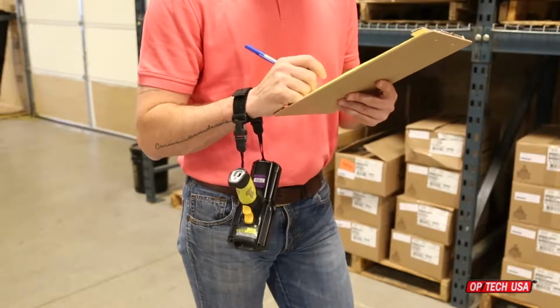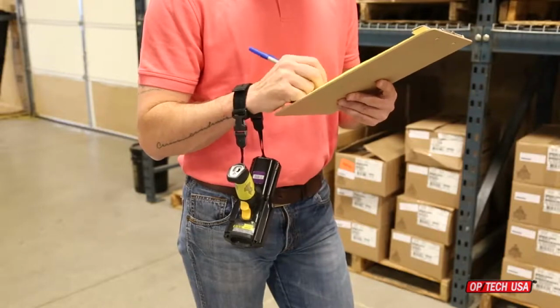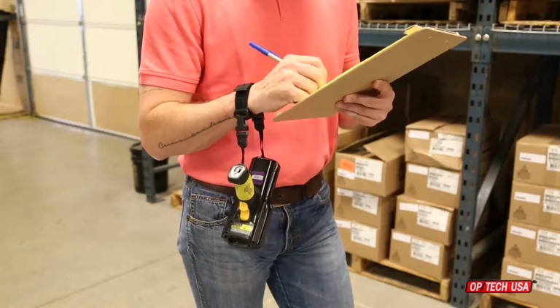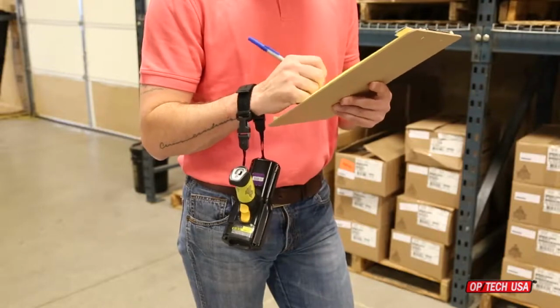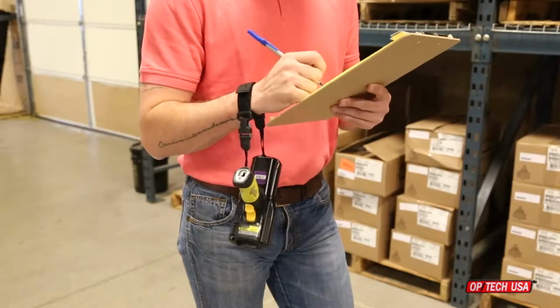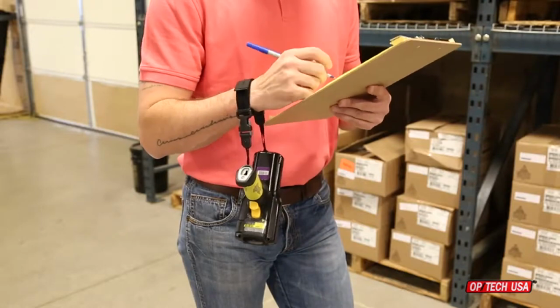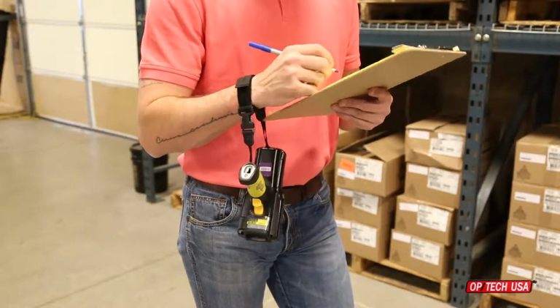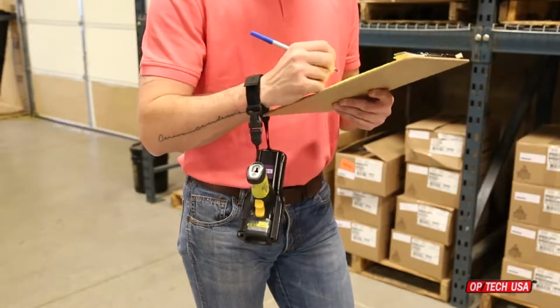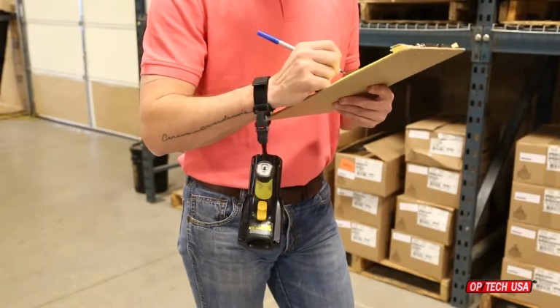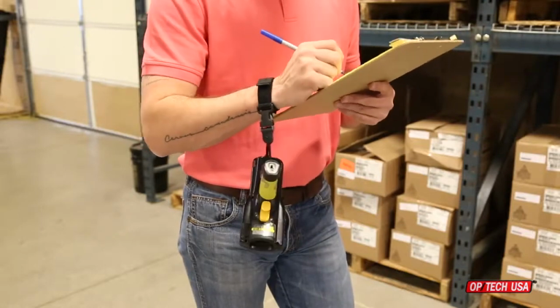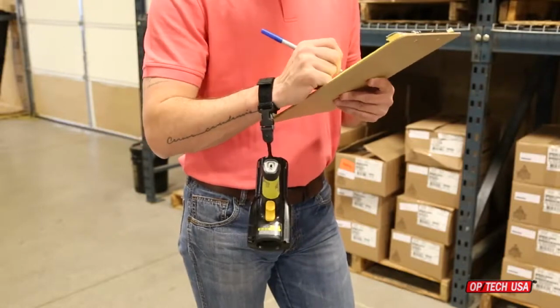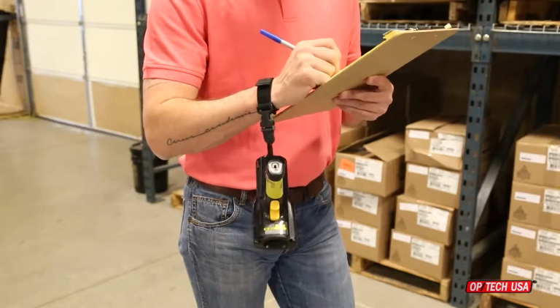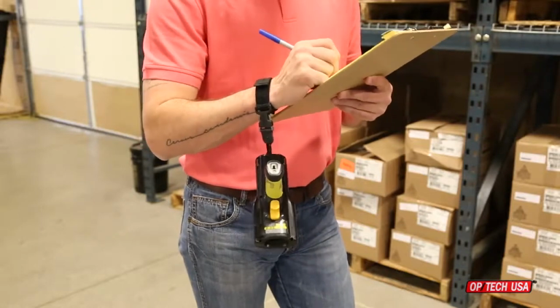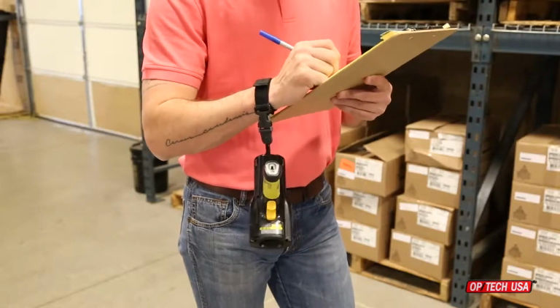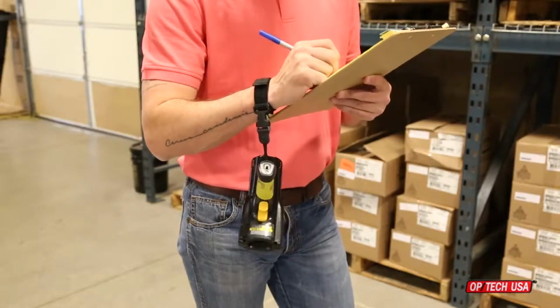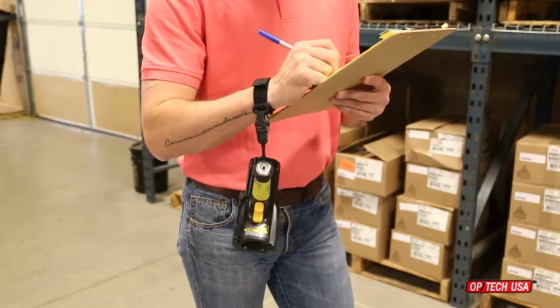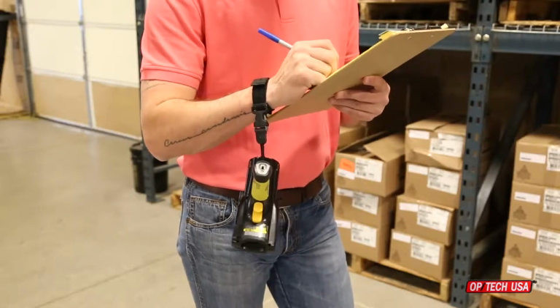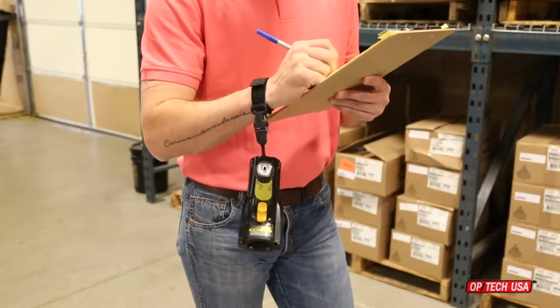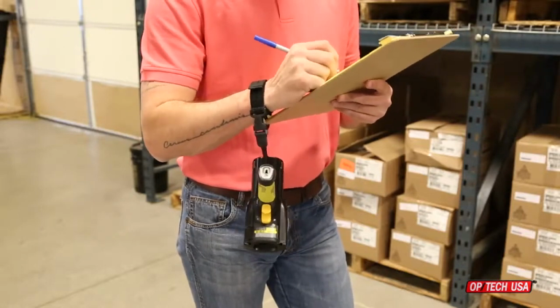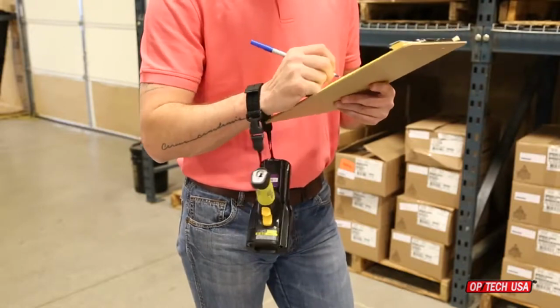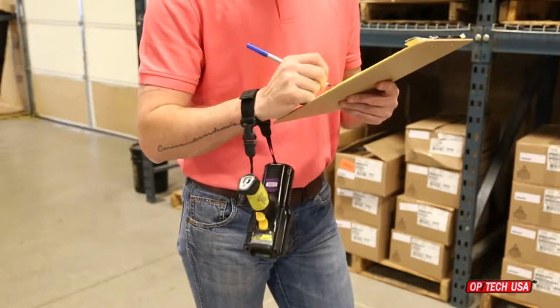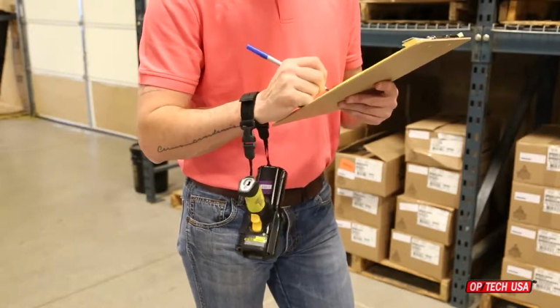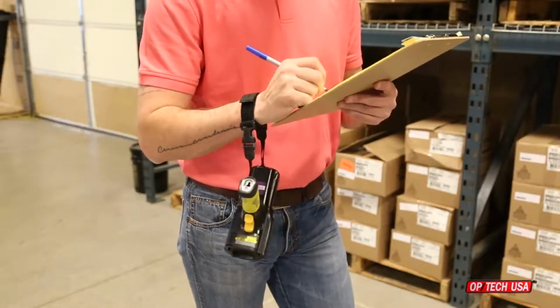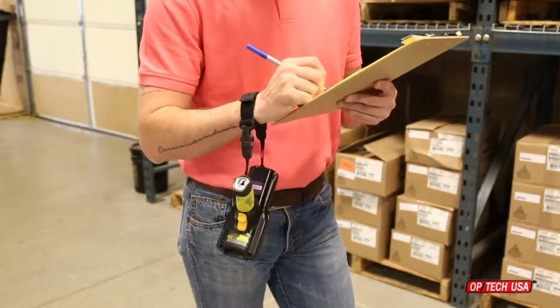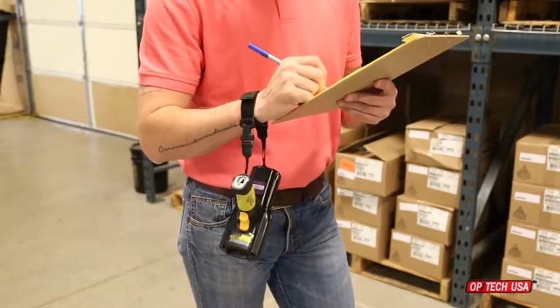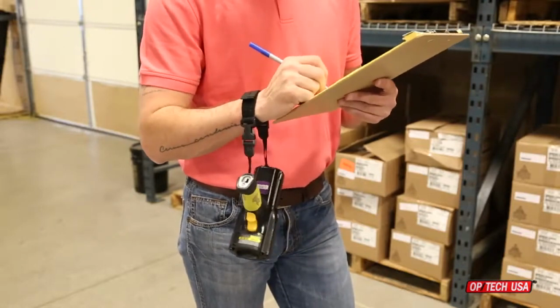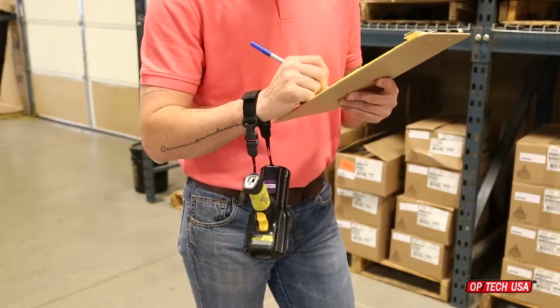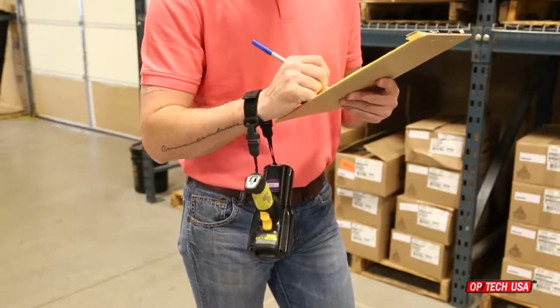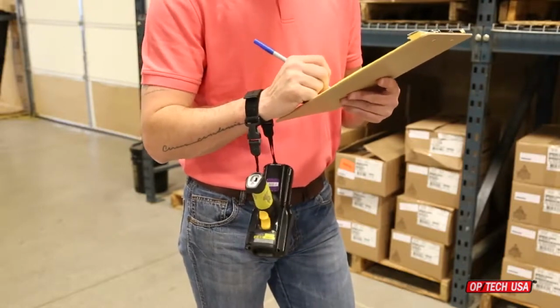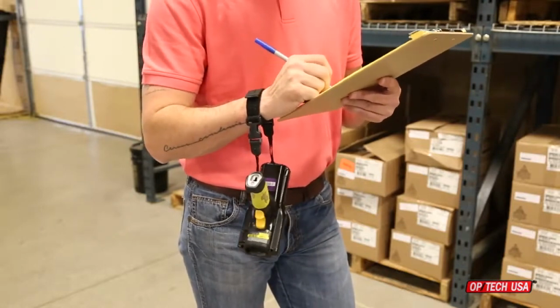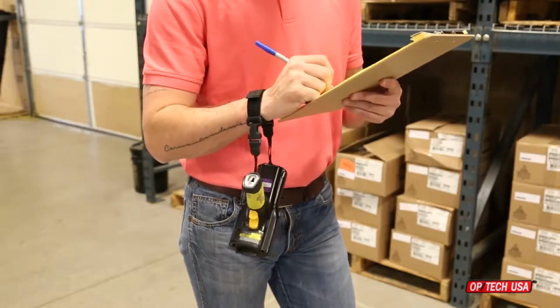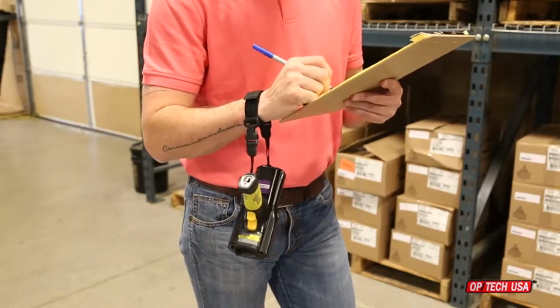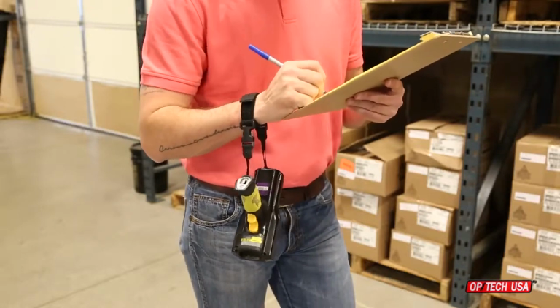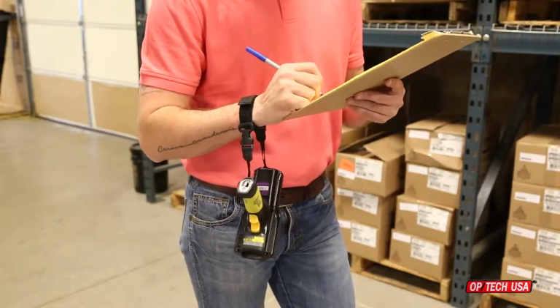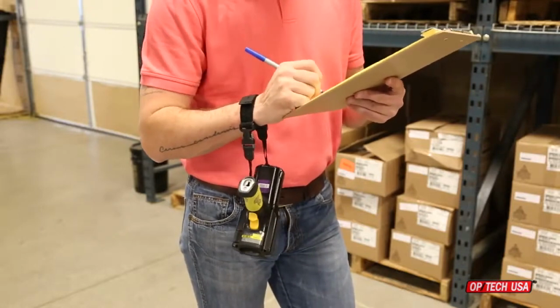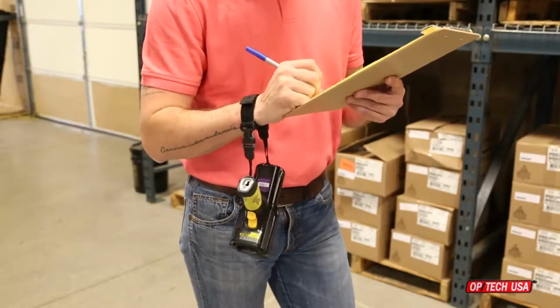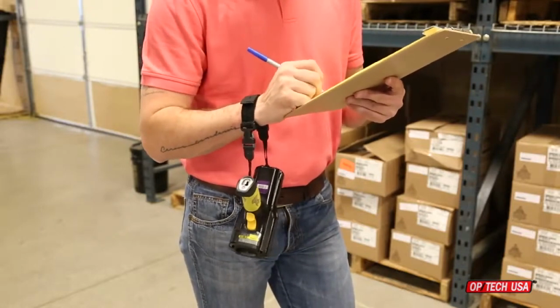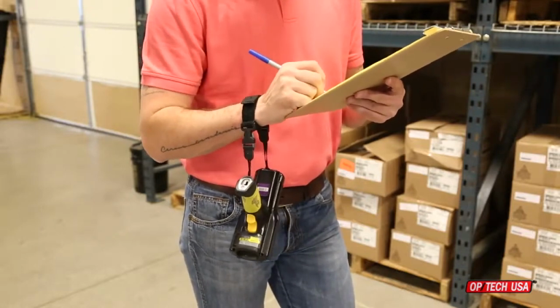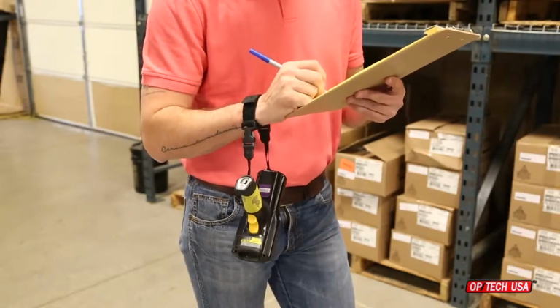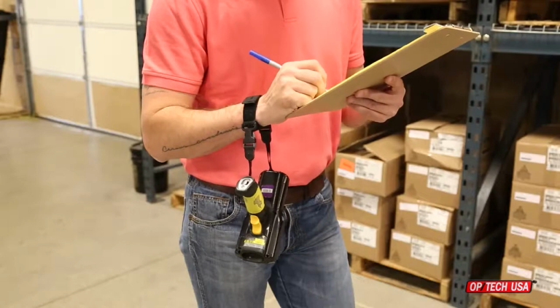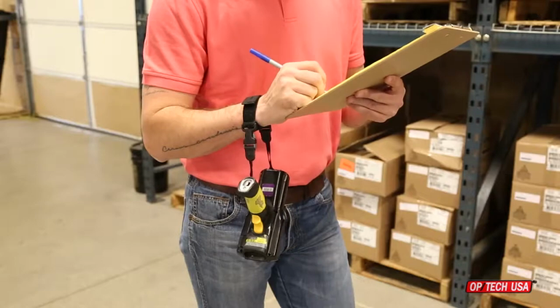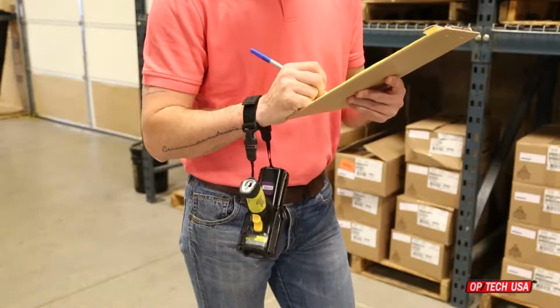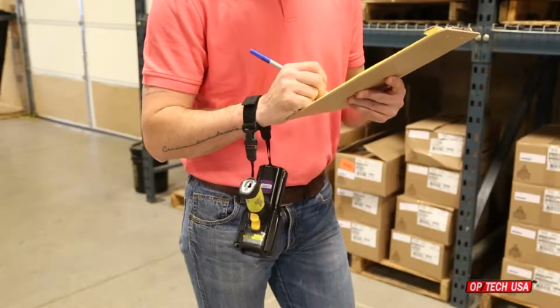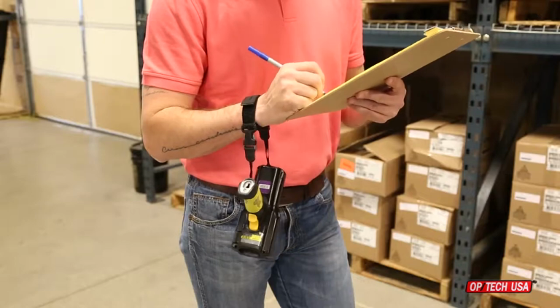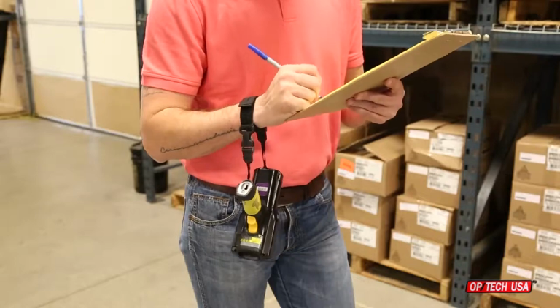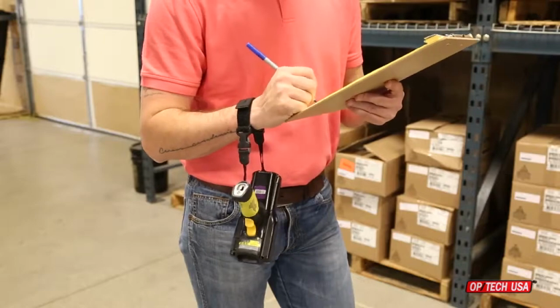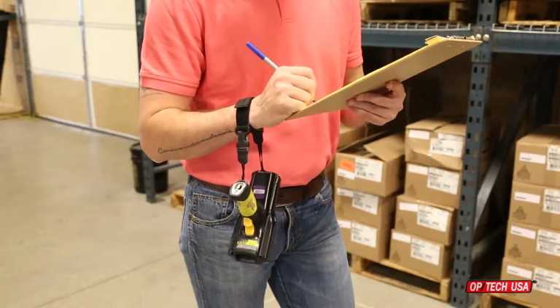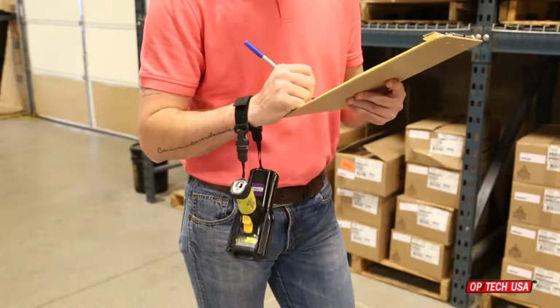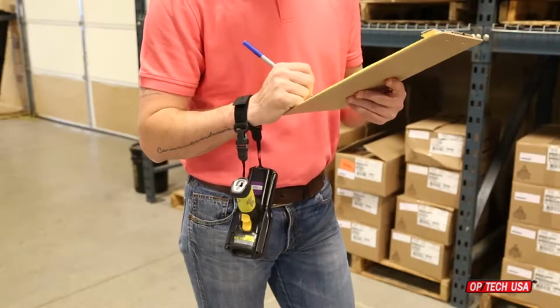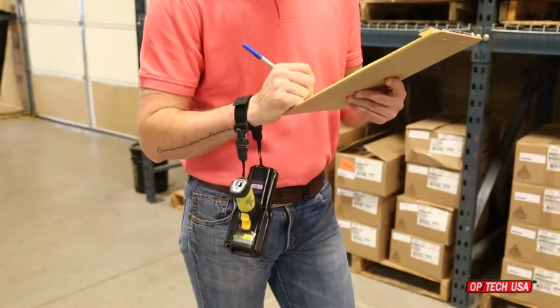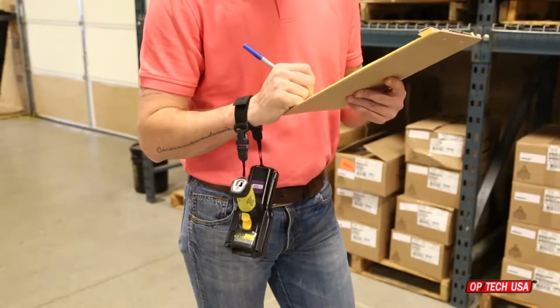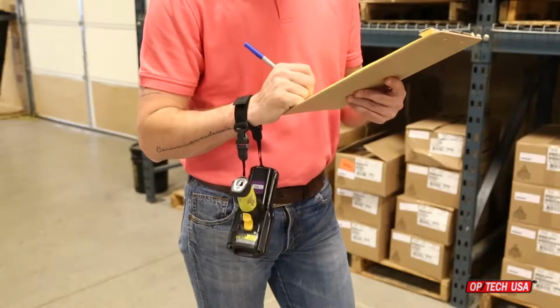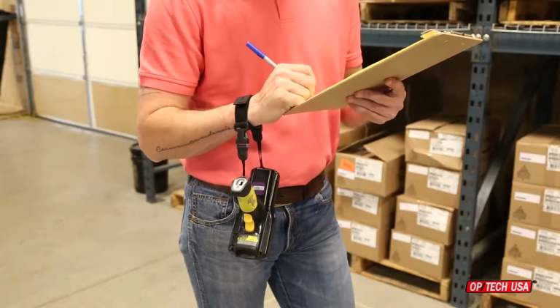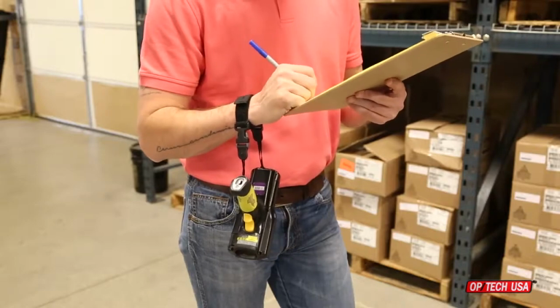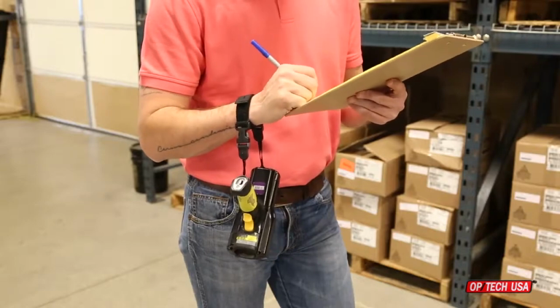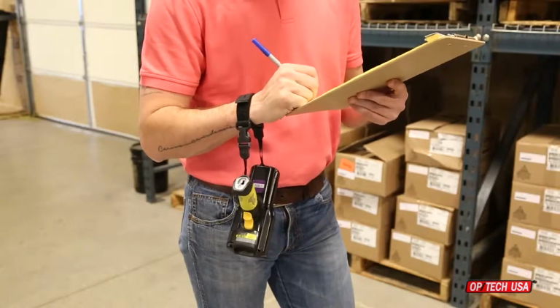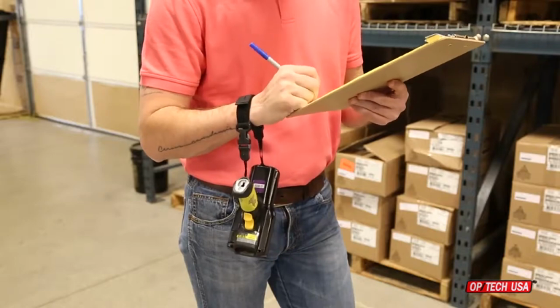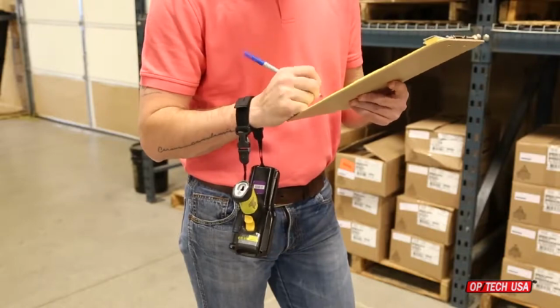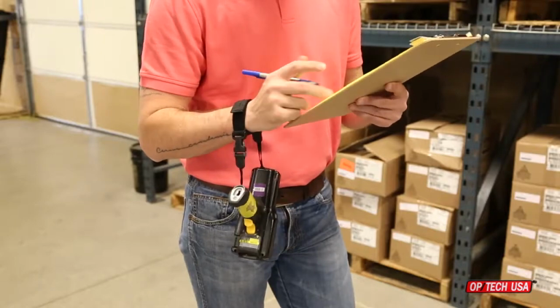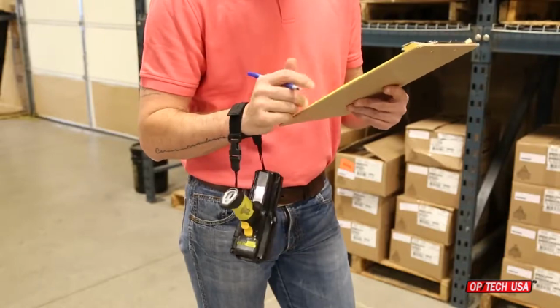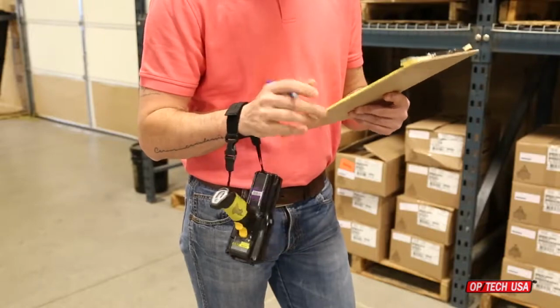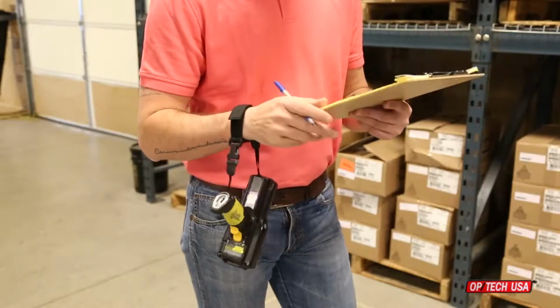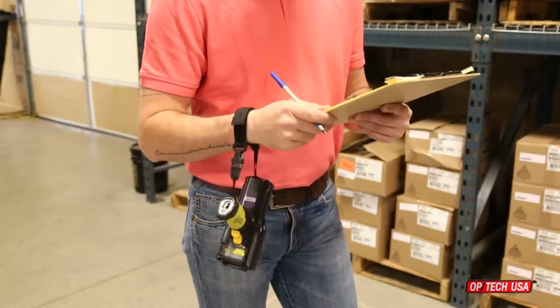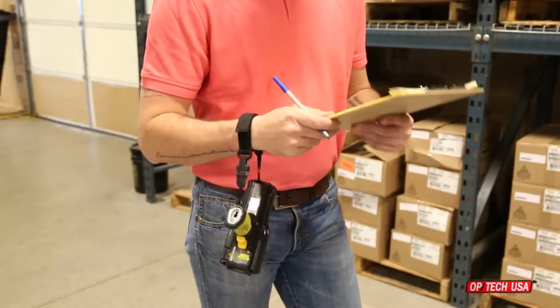They're perfect for sorting orders or other applications where it's convenient to have a scanner handy but have the ability to let it hang from the wrist.